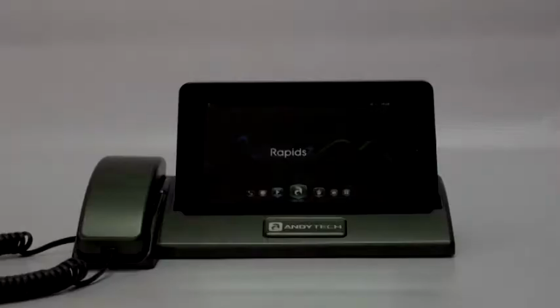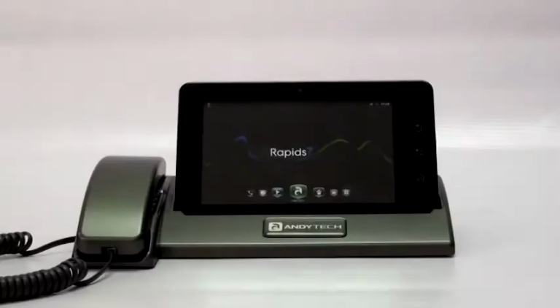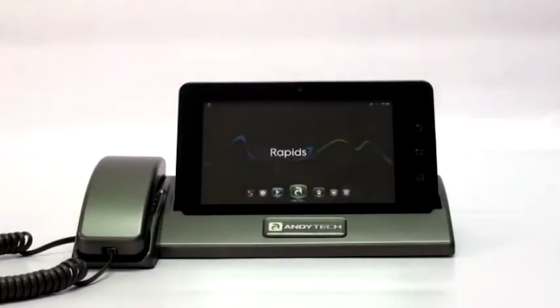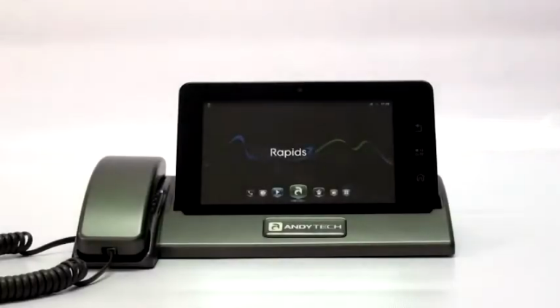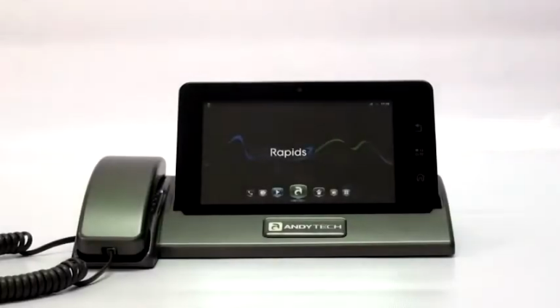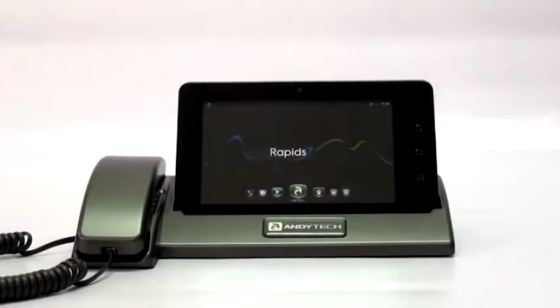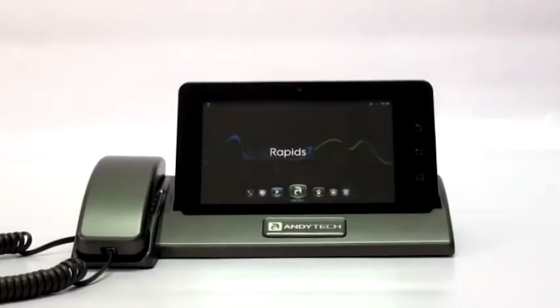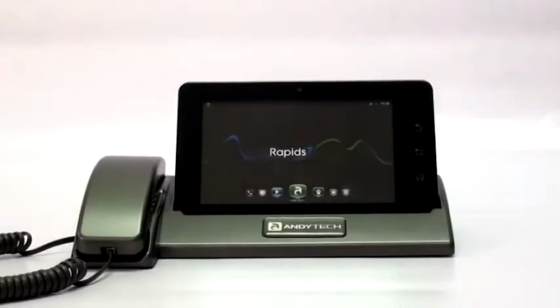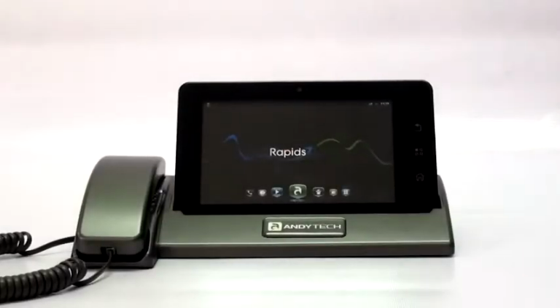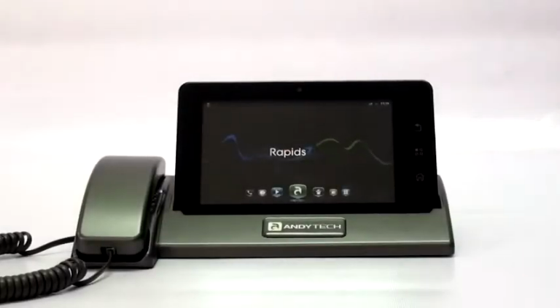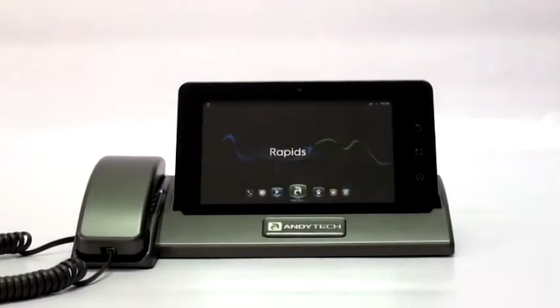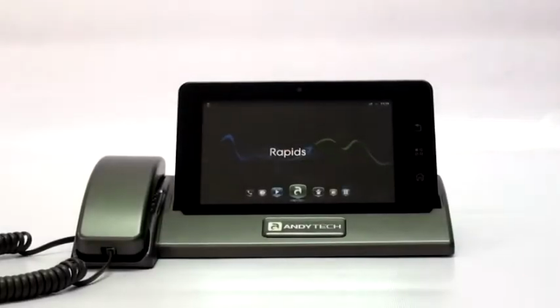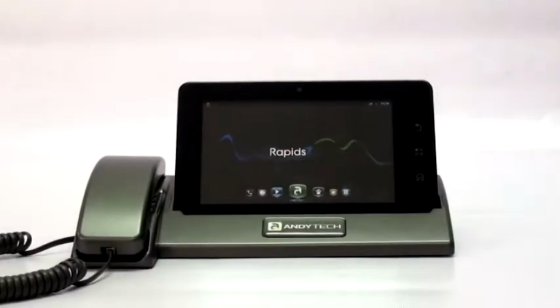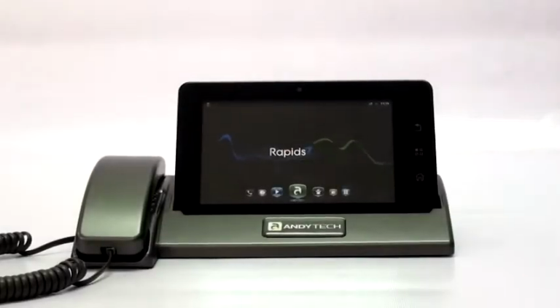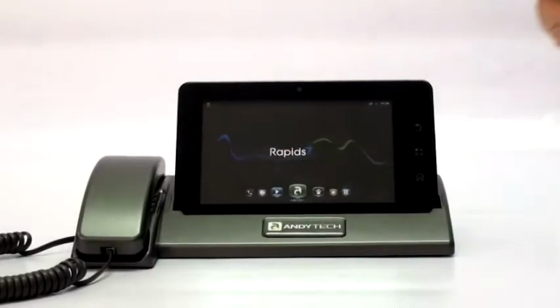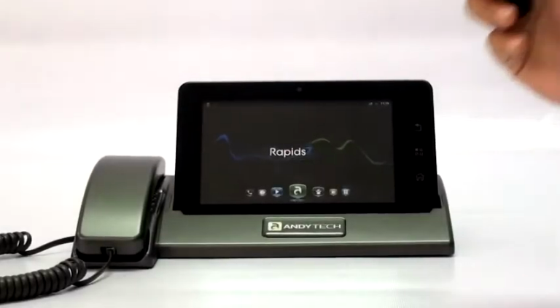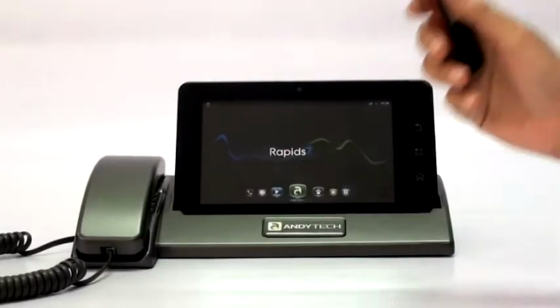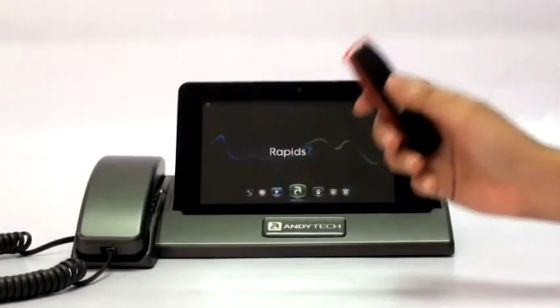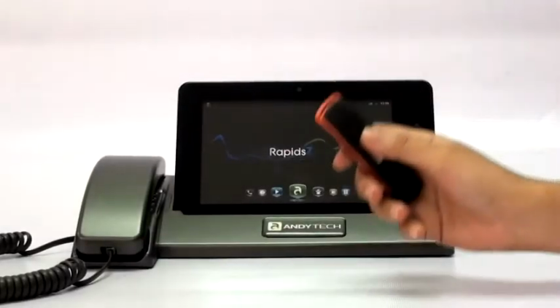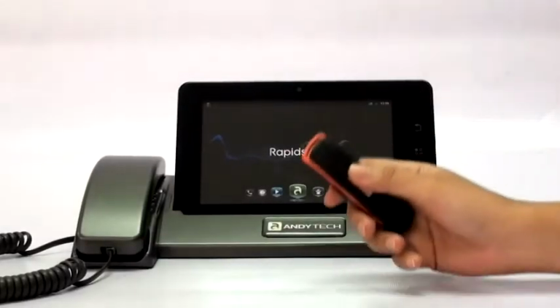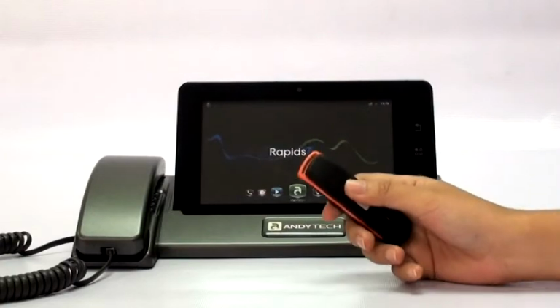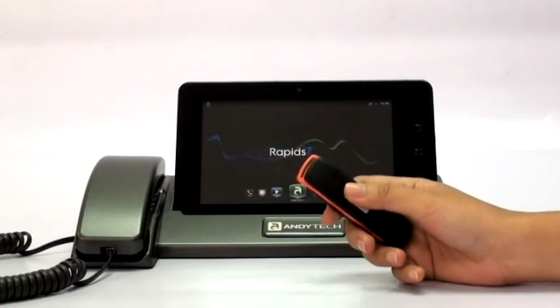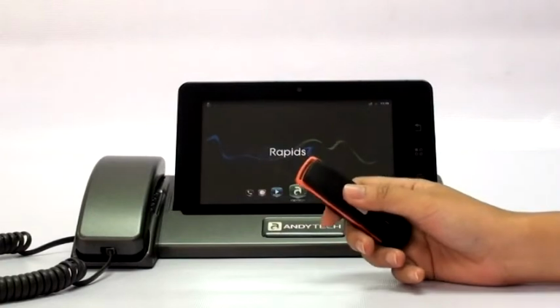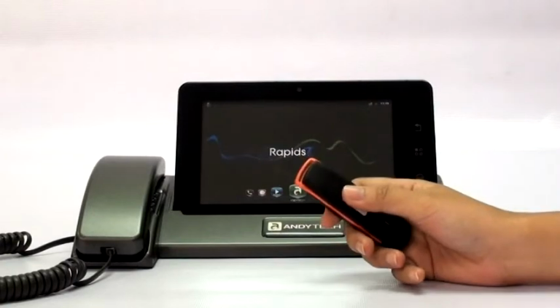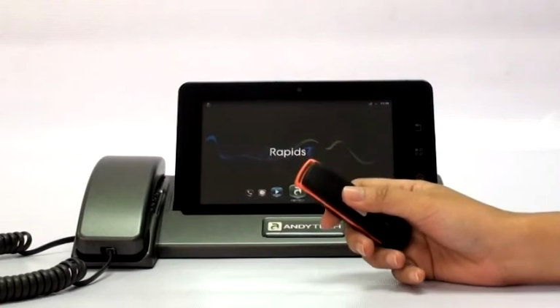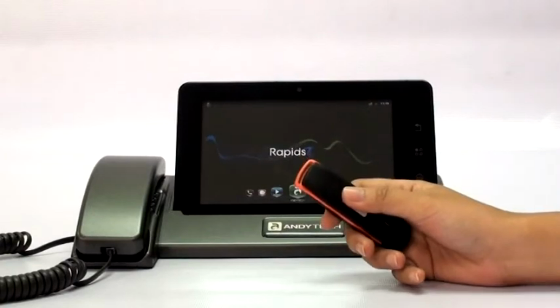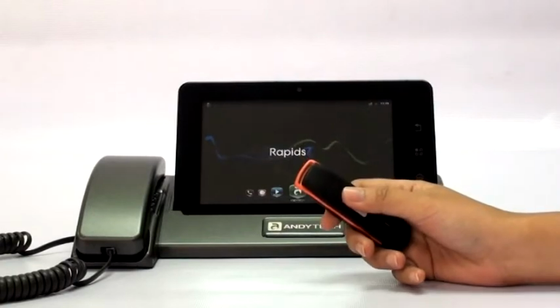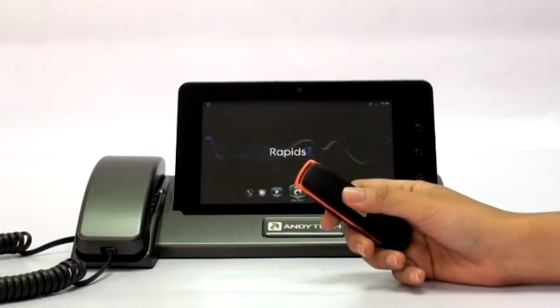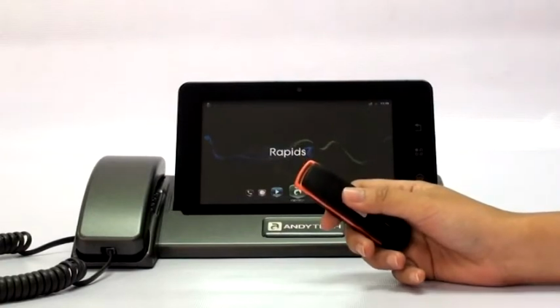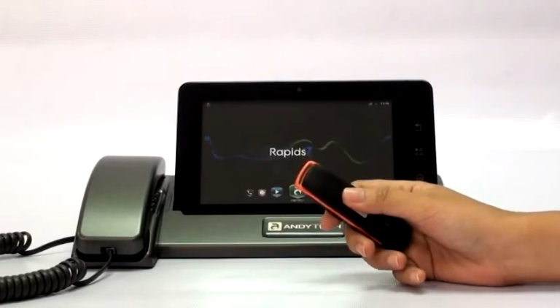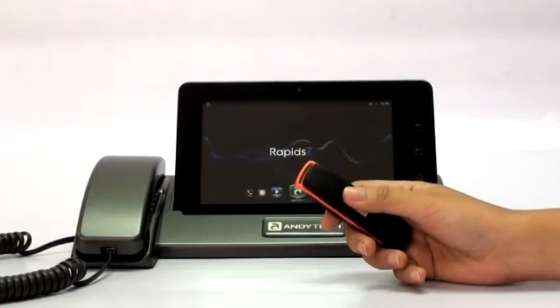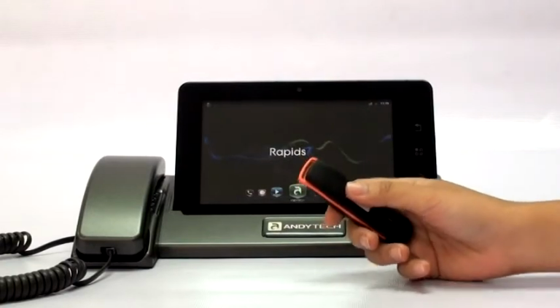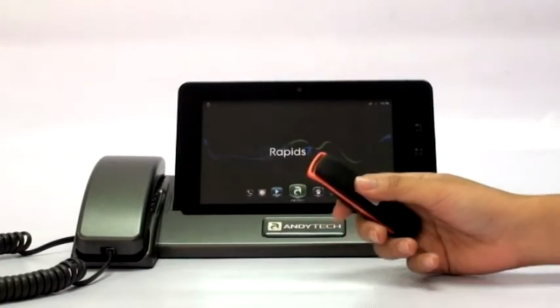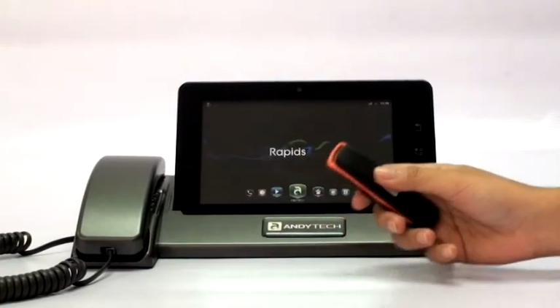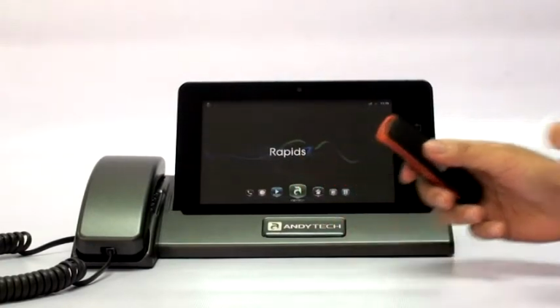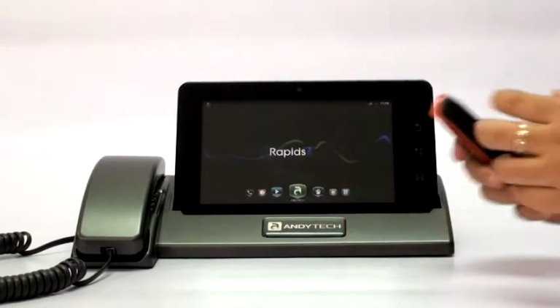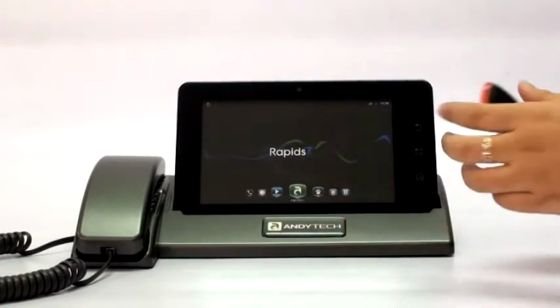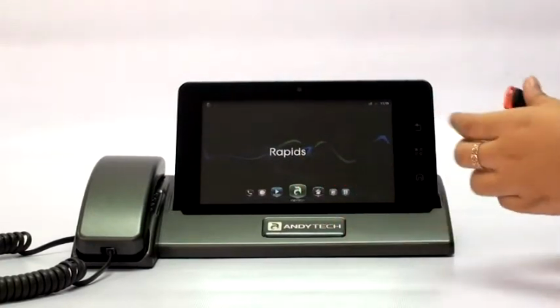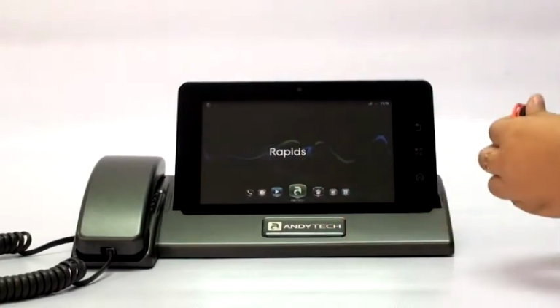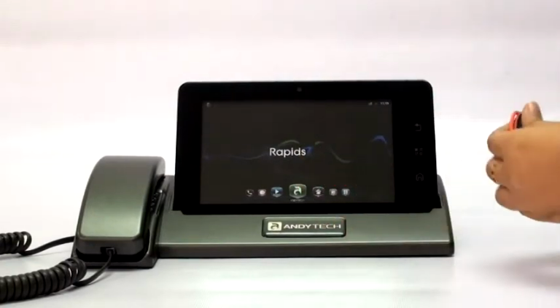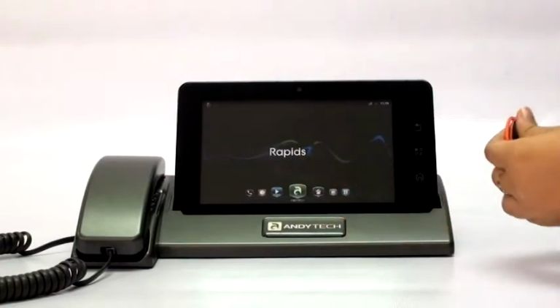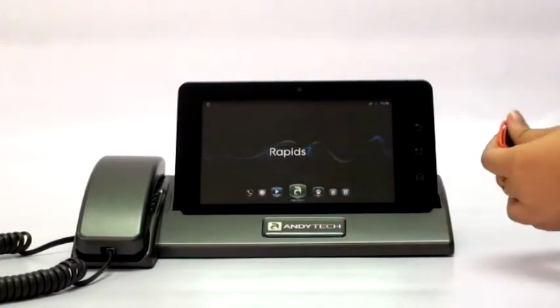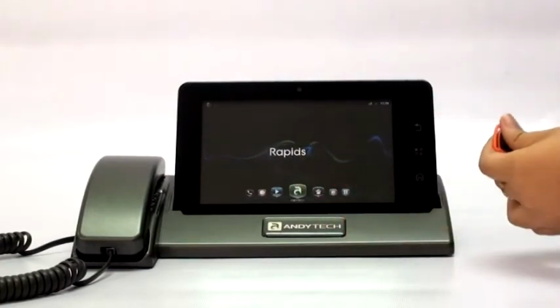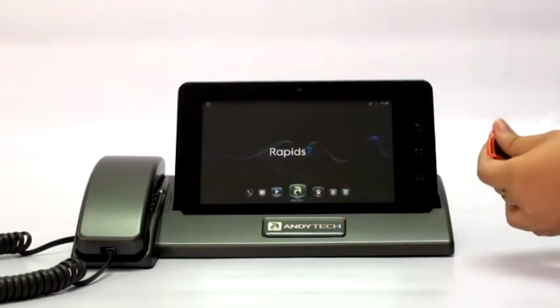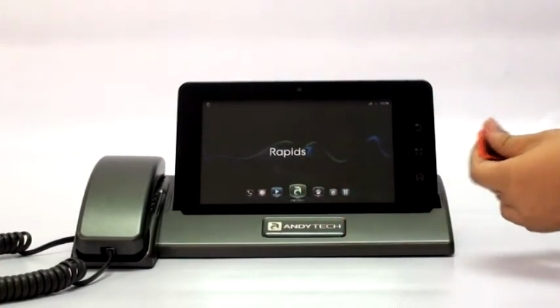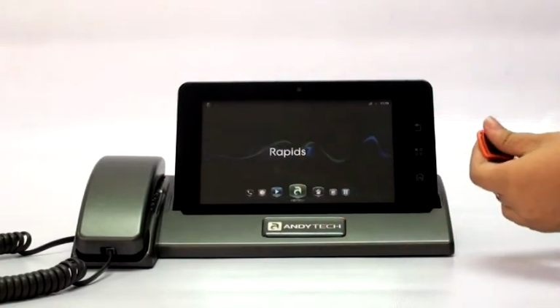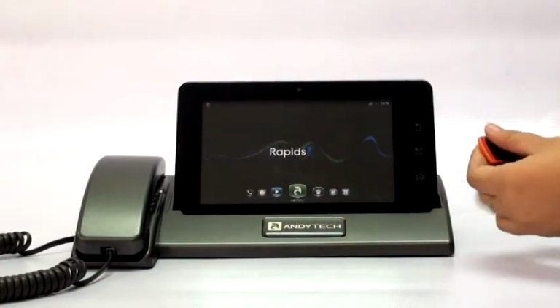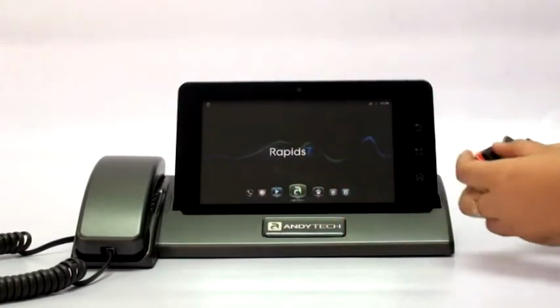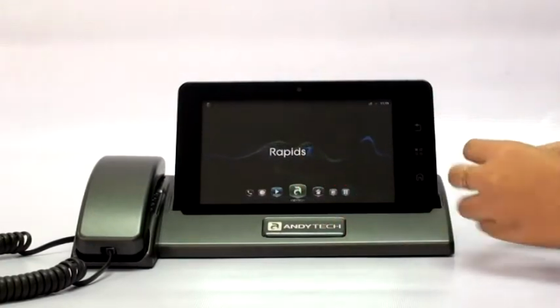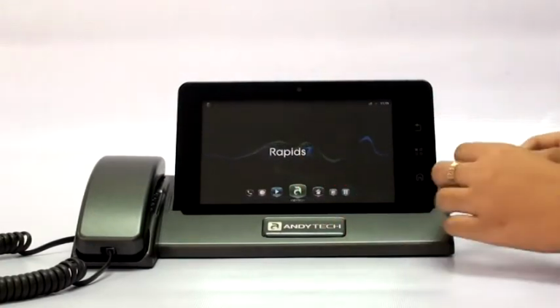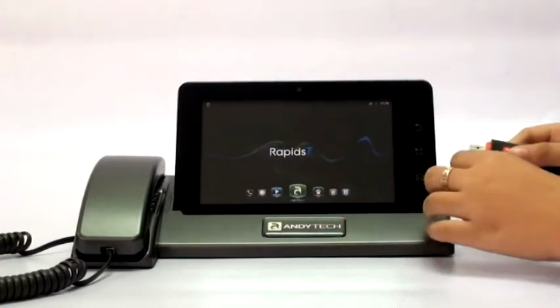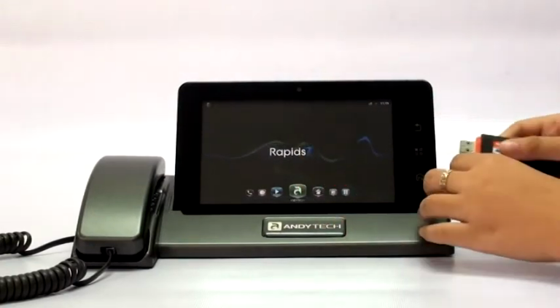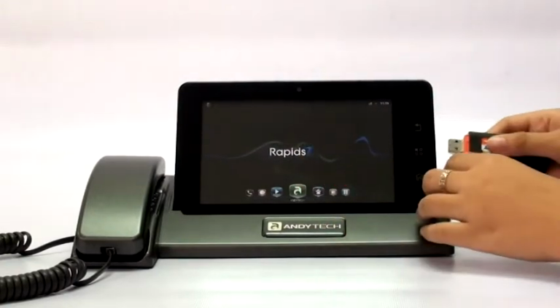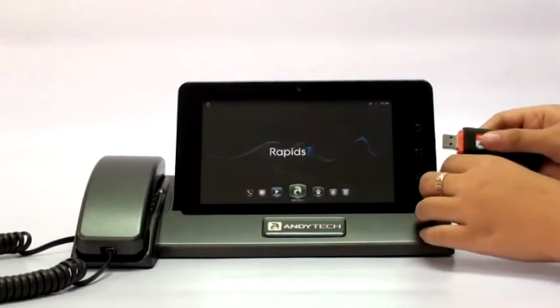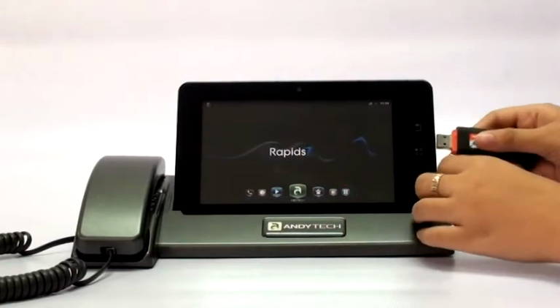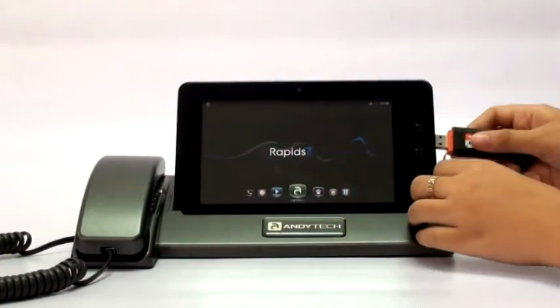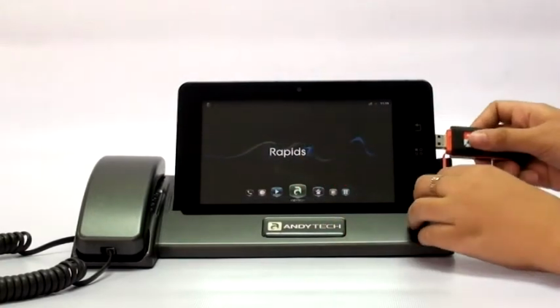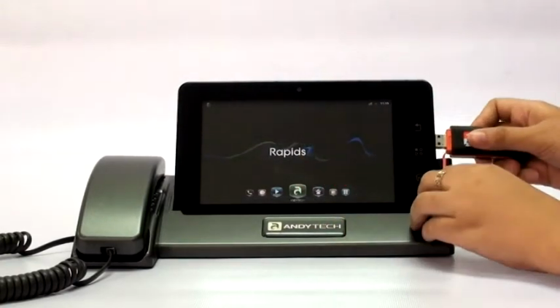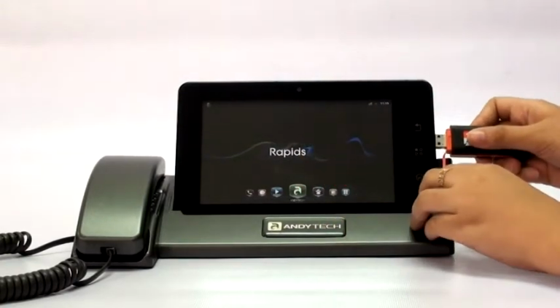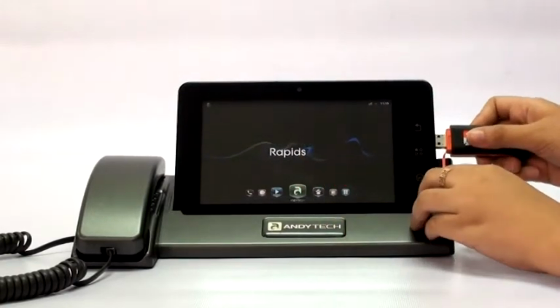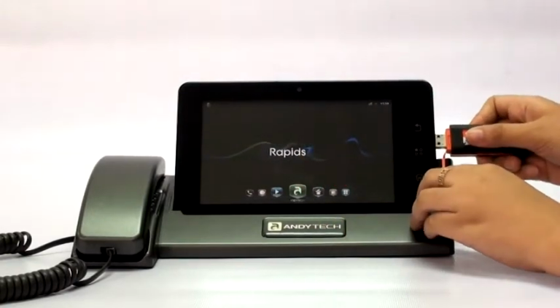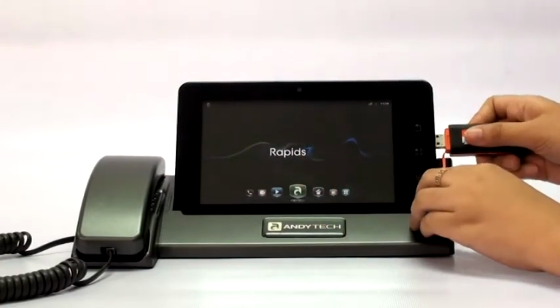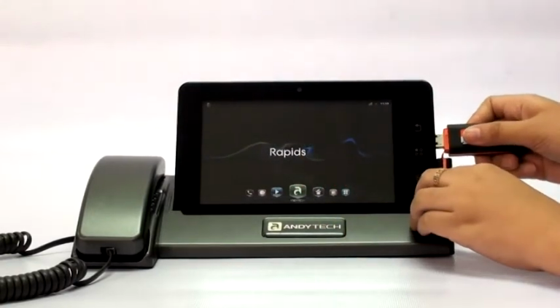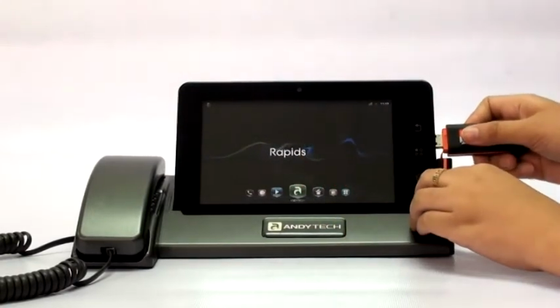Connecting to Internet via Mobile Prepaid Broadband. To mount or install your mobile prepaid broadband,